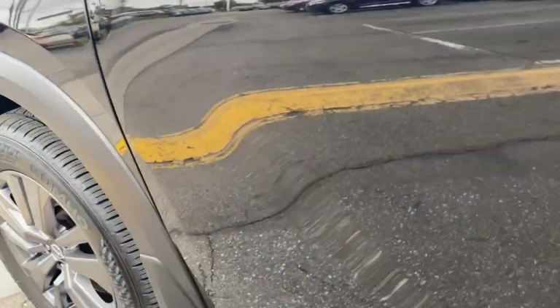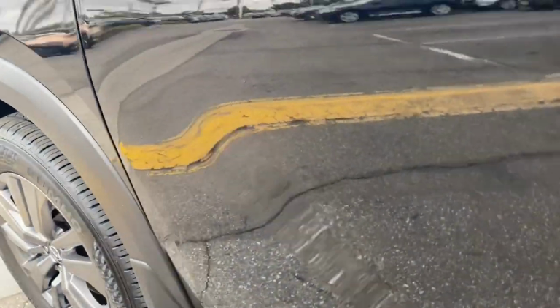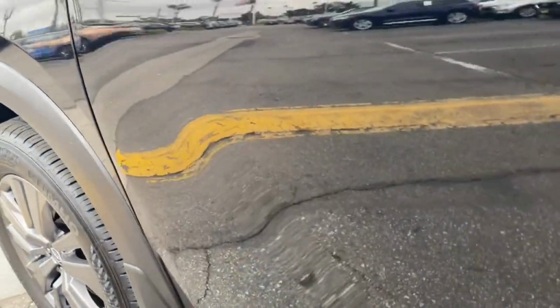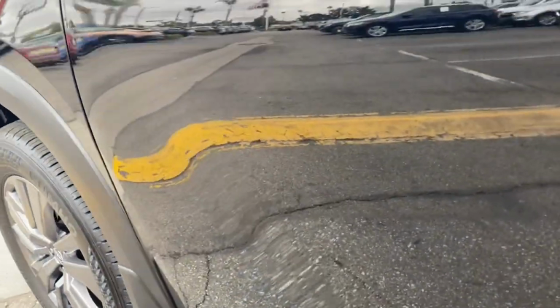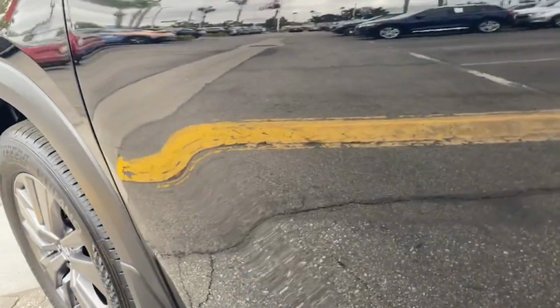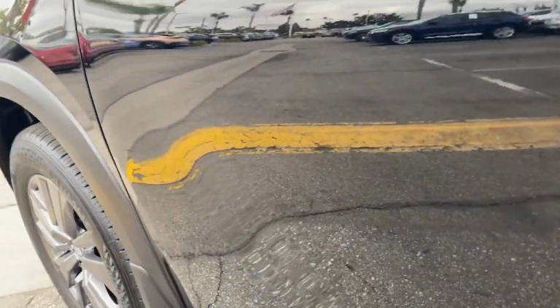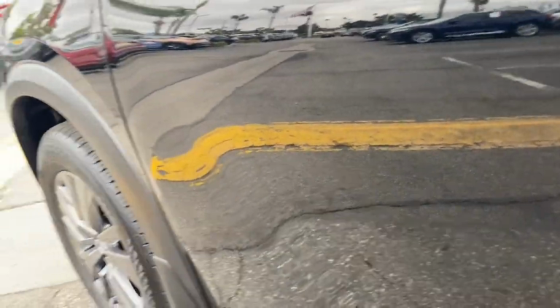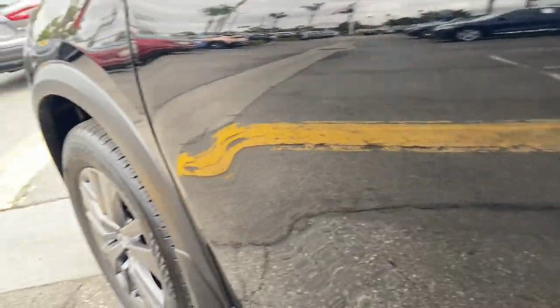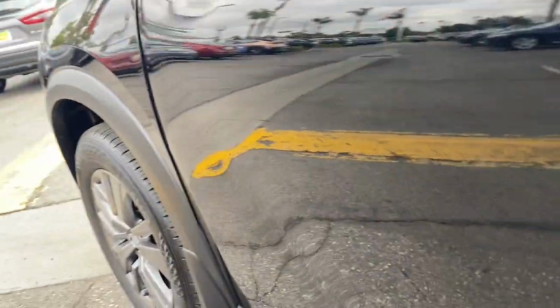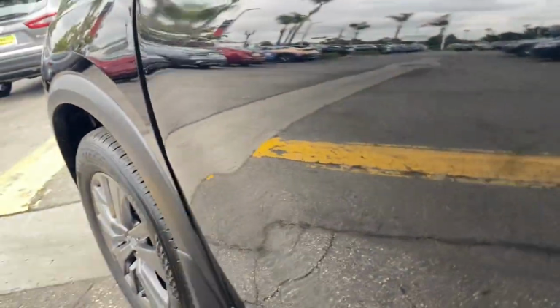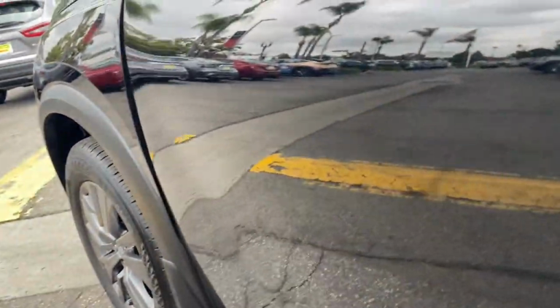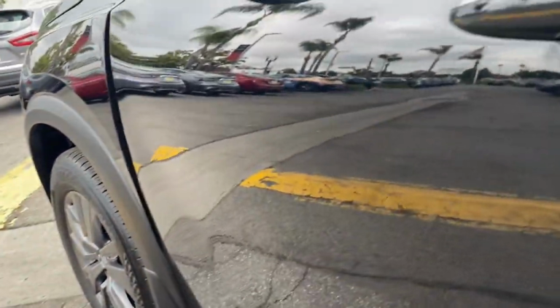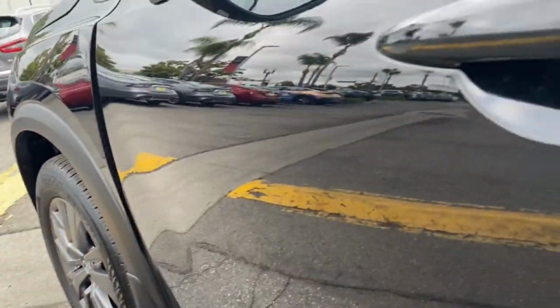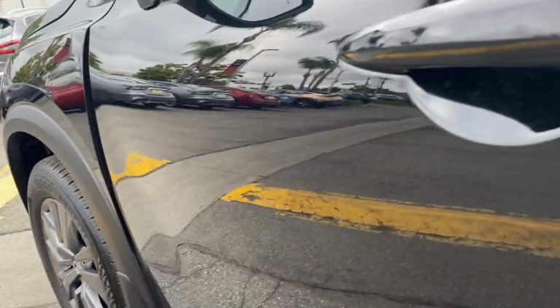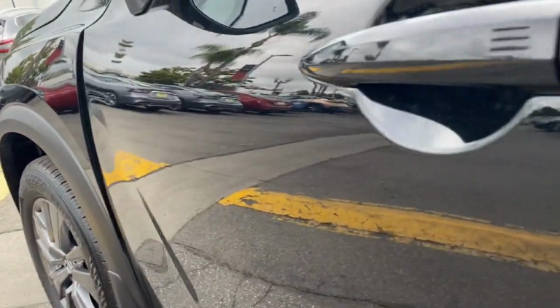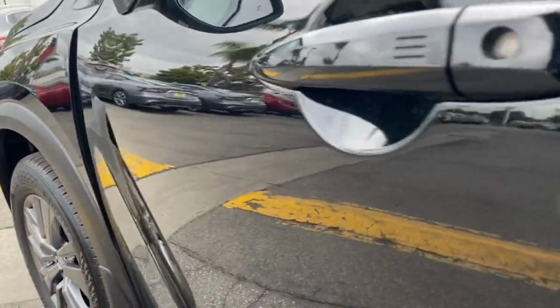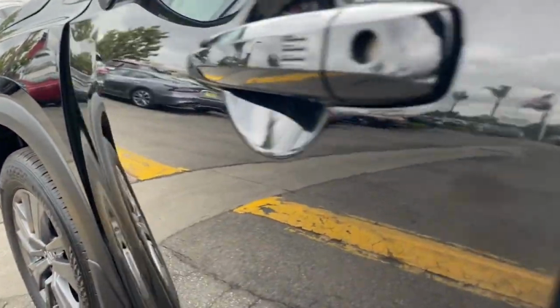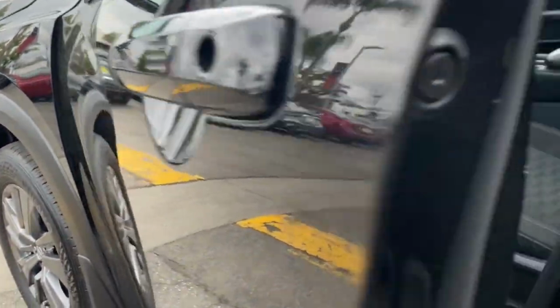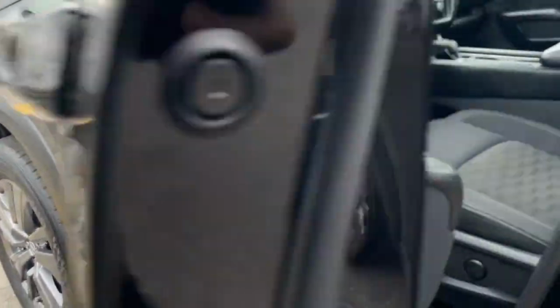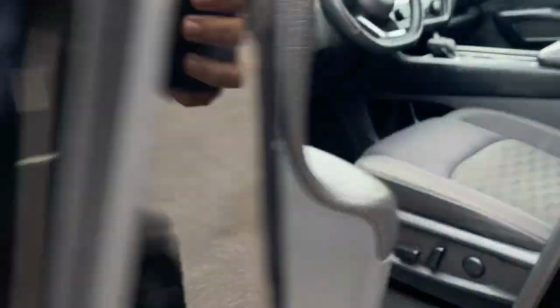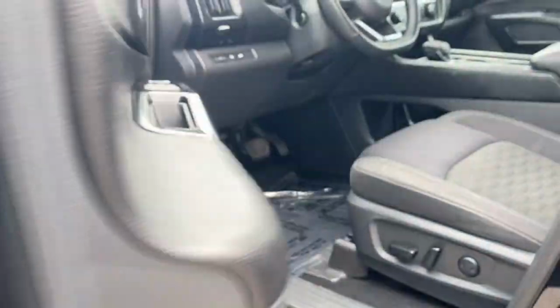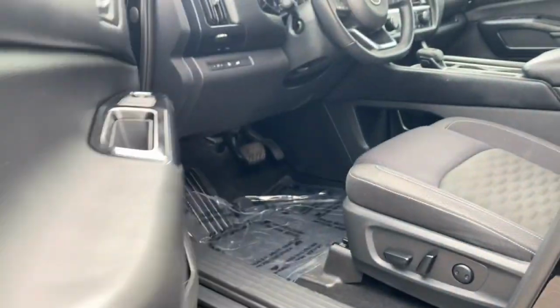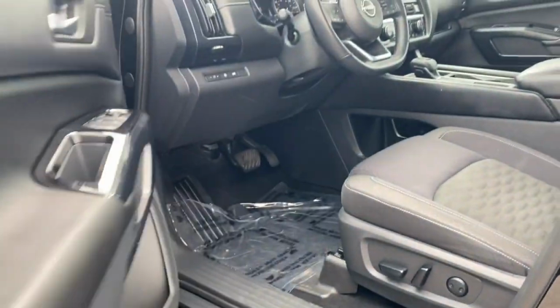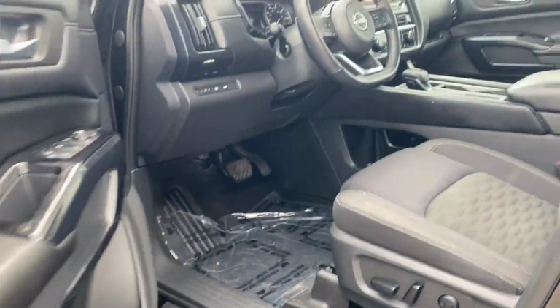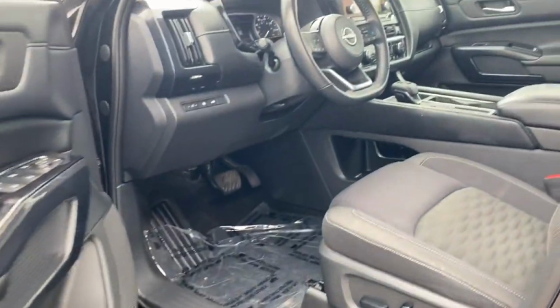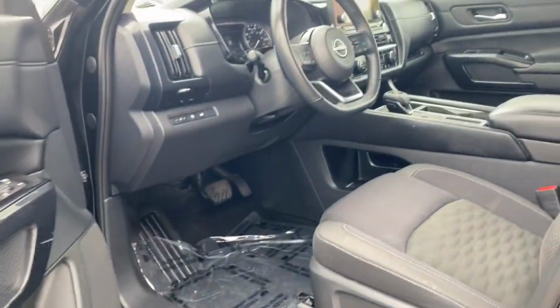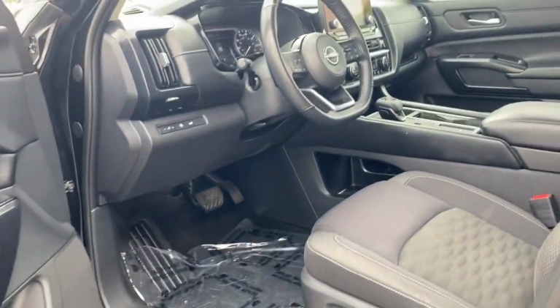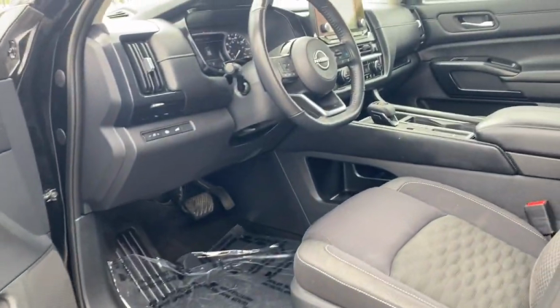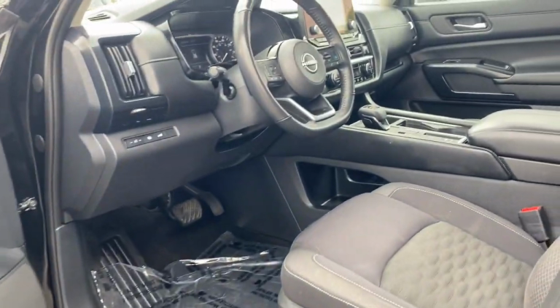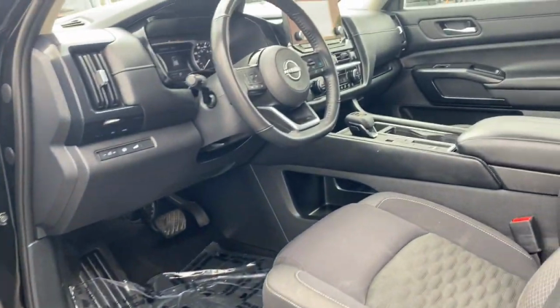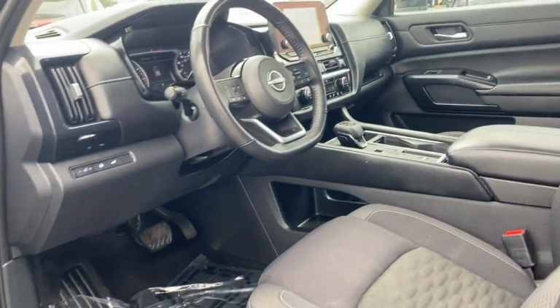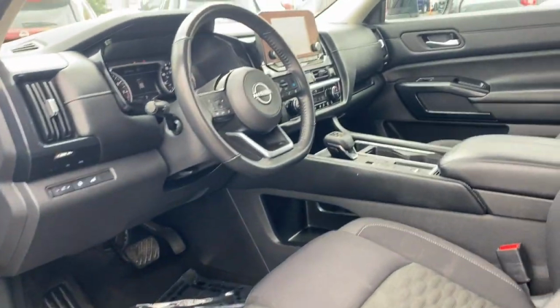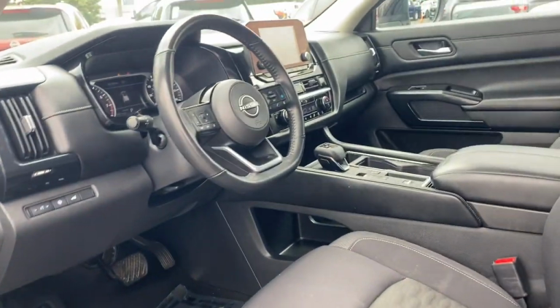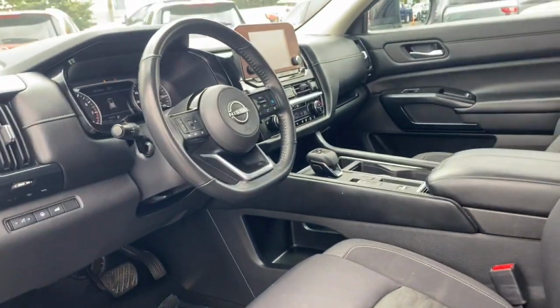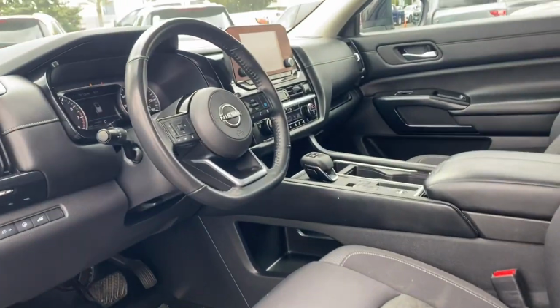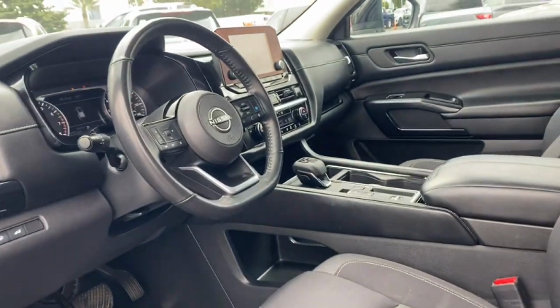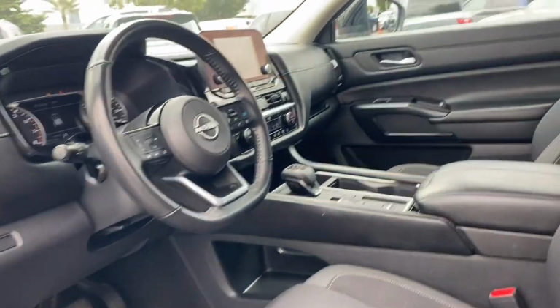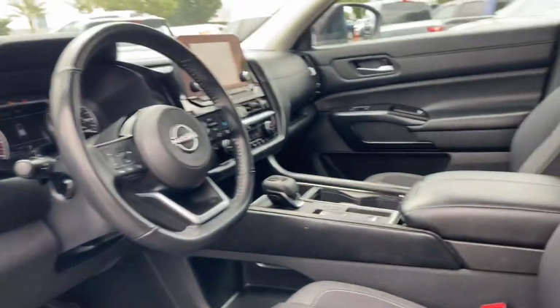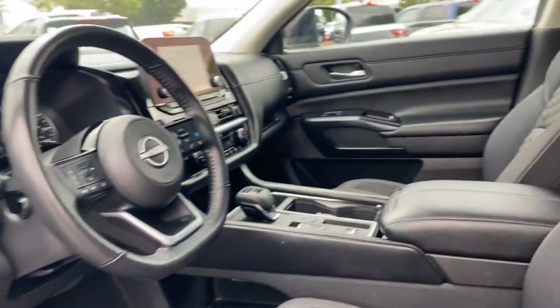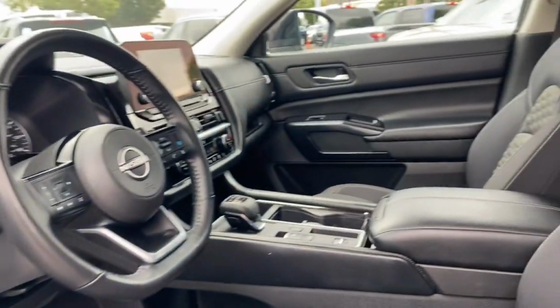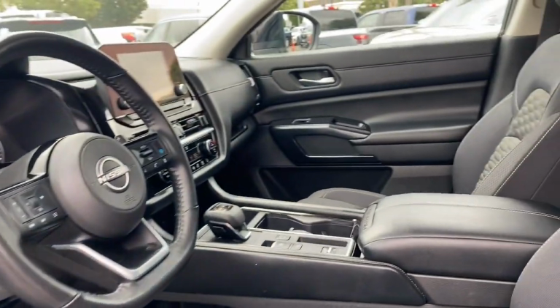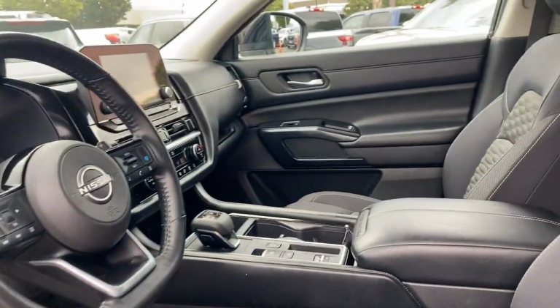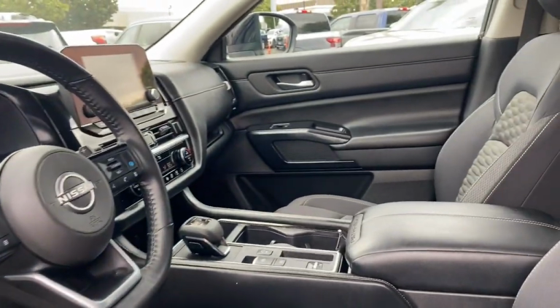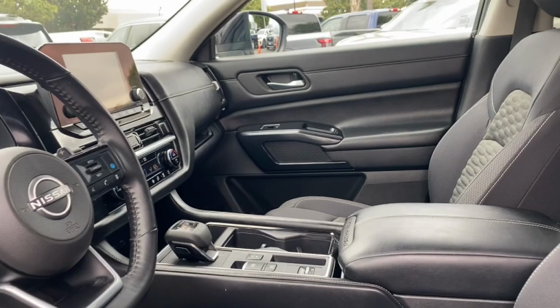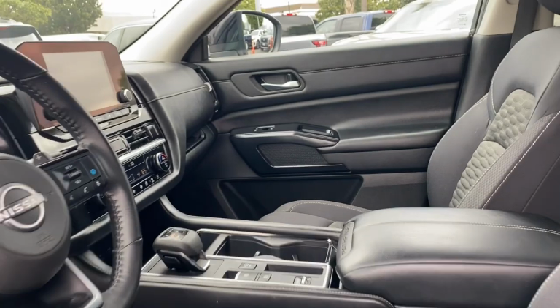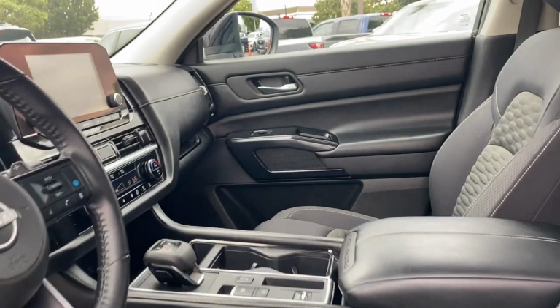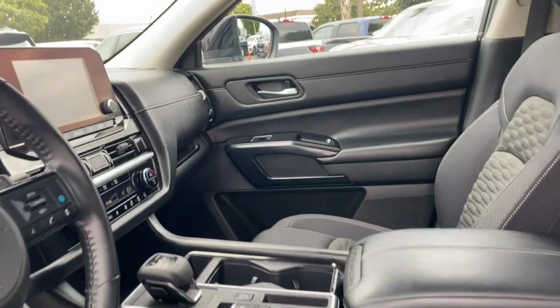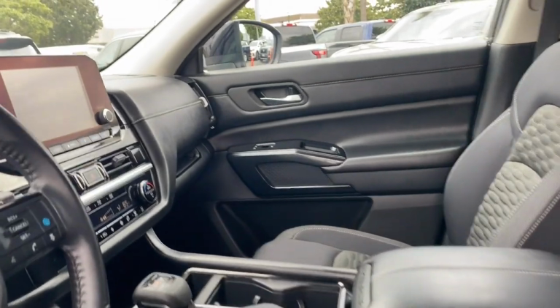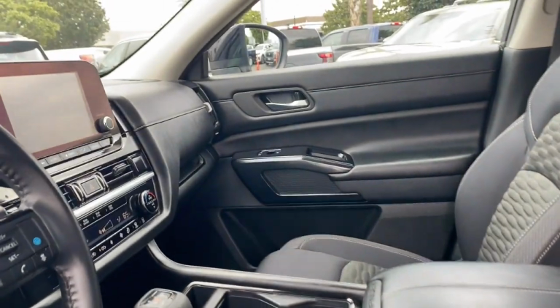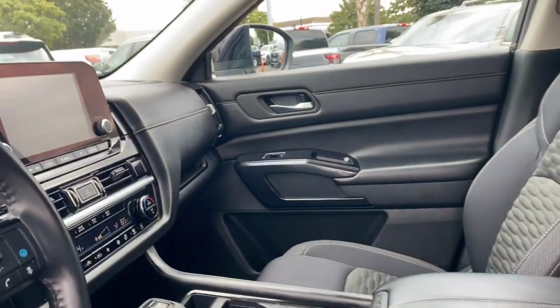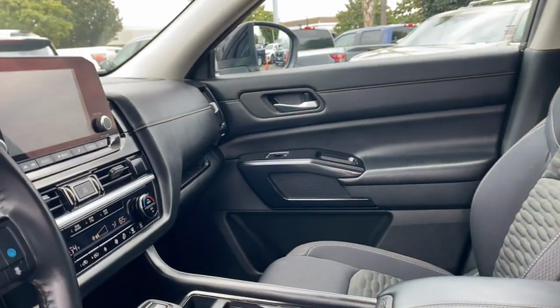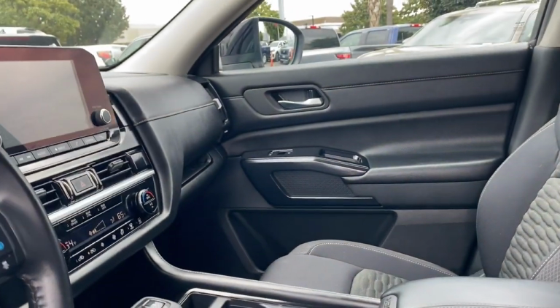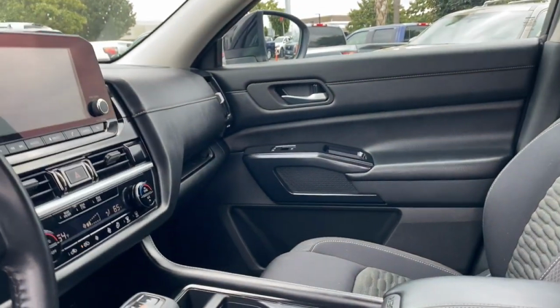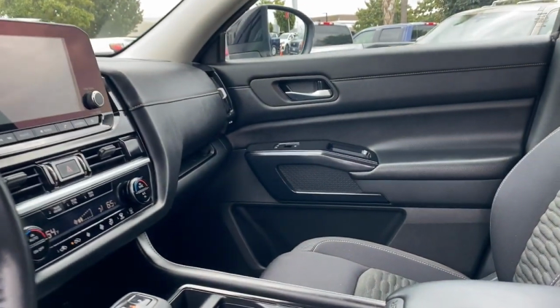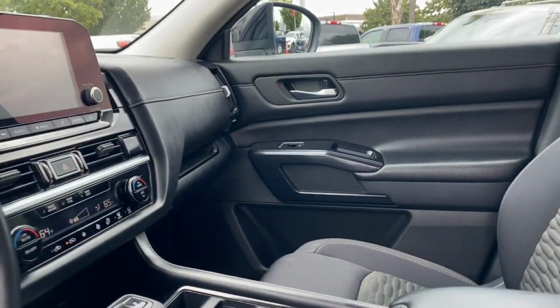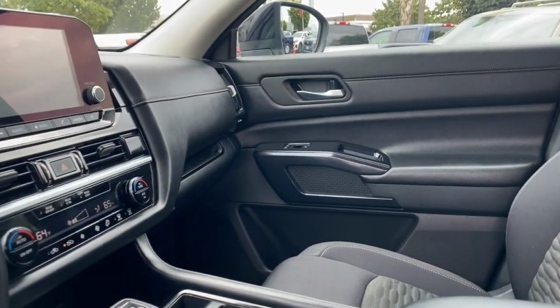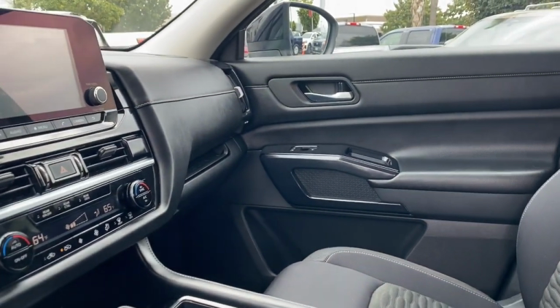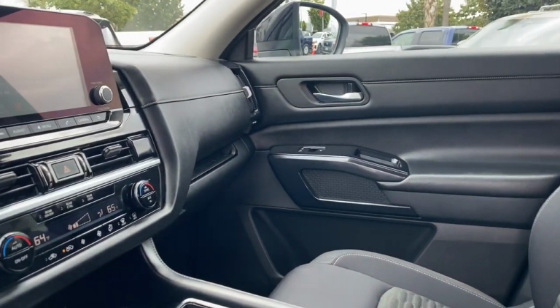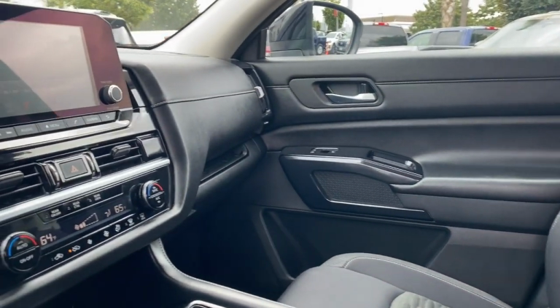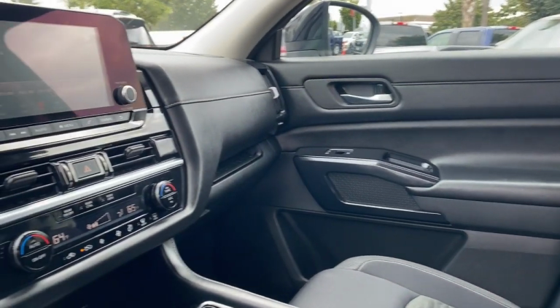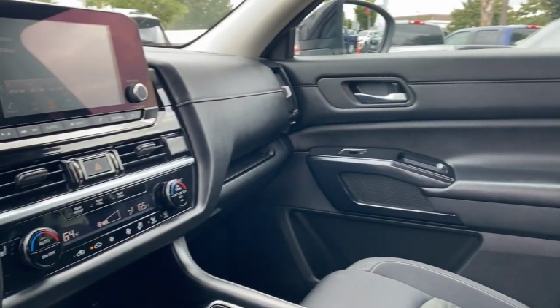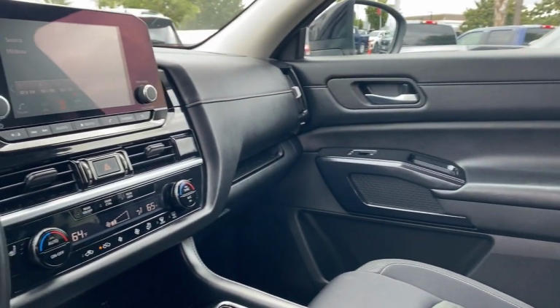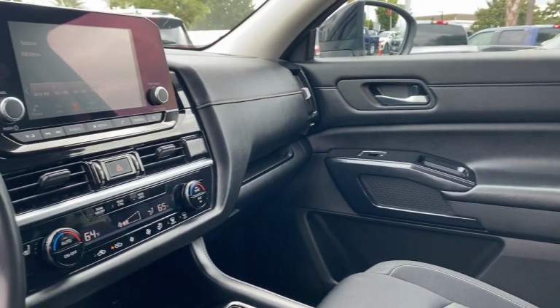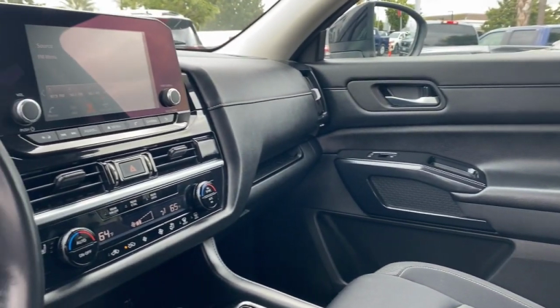Remote engine start, adaptive cruise control, keyless start, satellite radio, and backup camera.